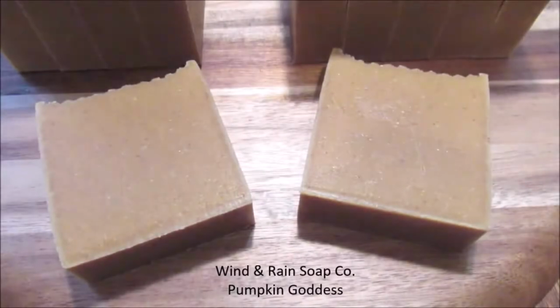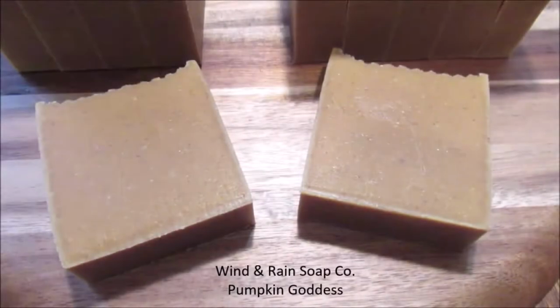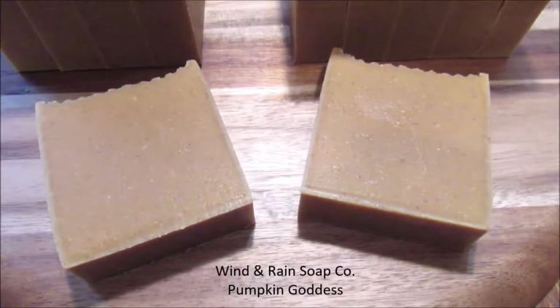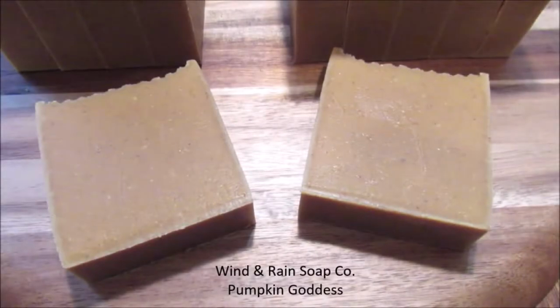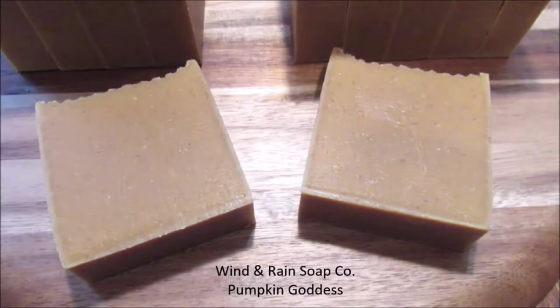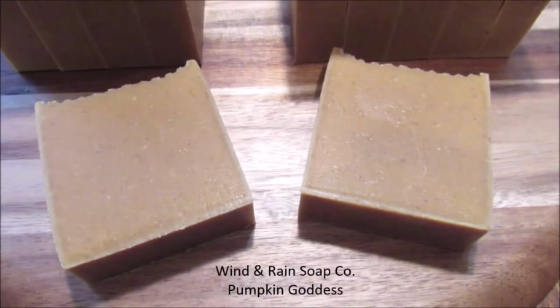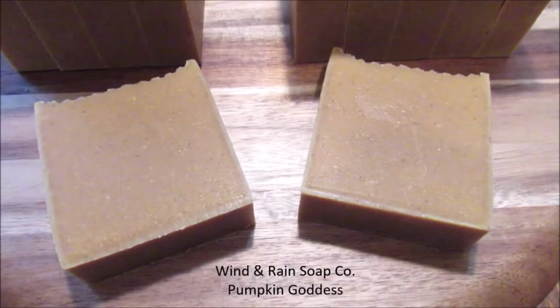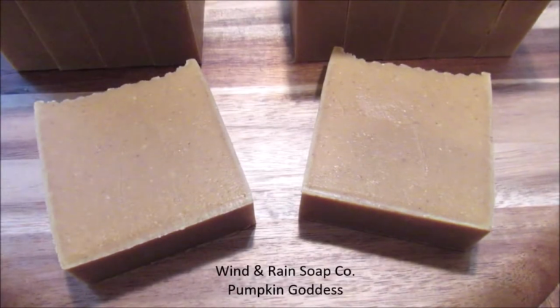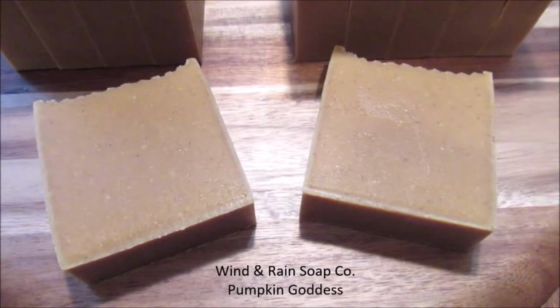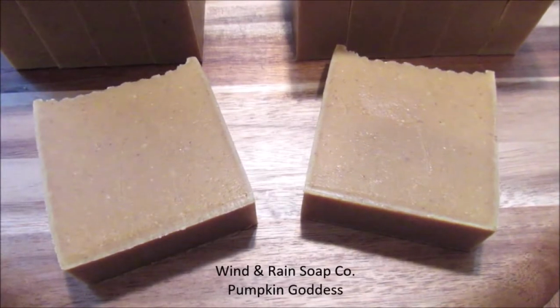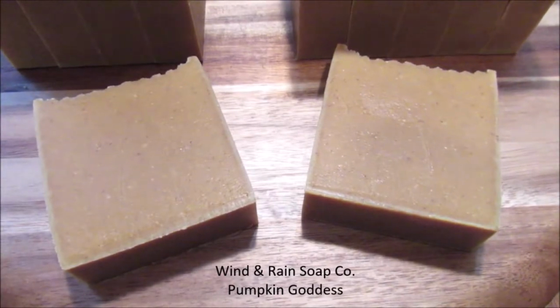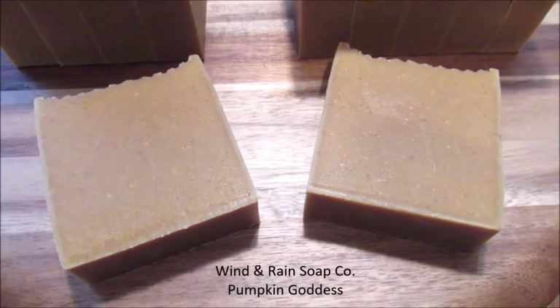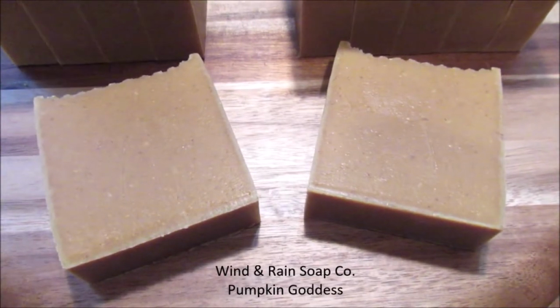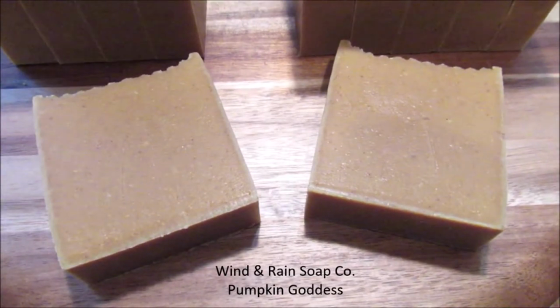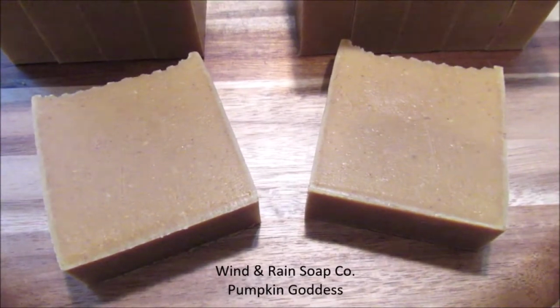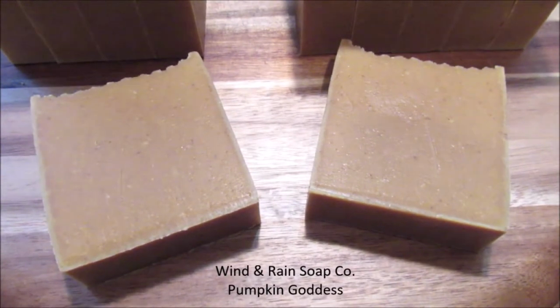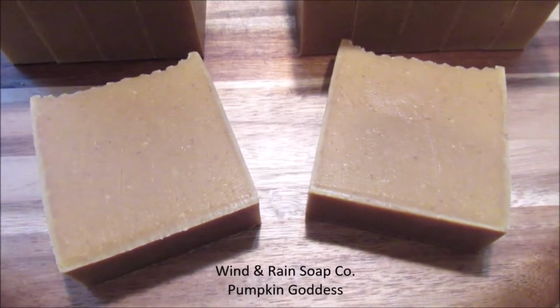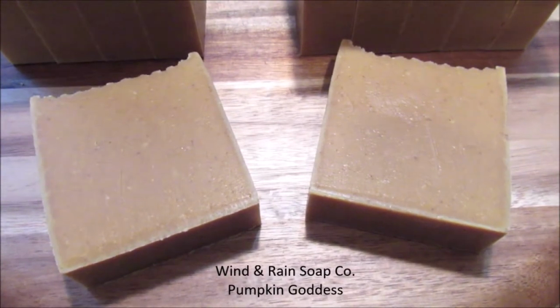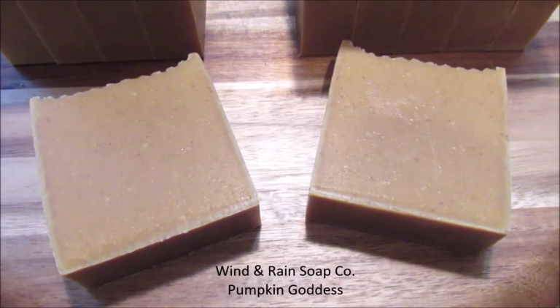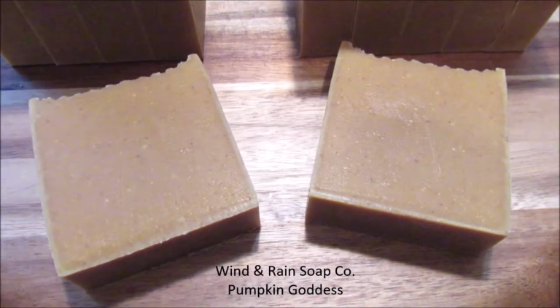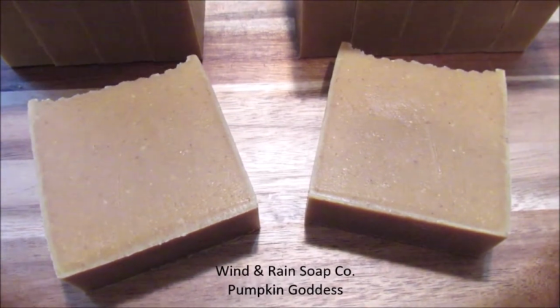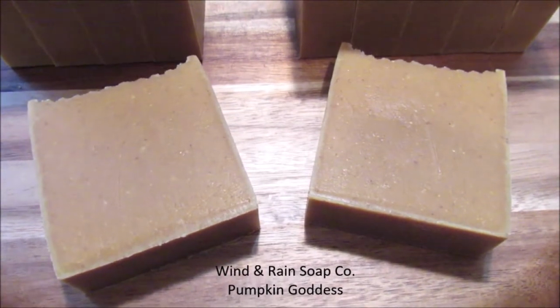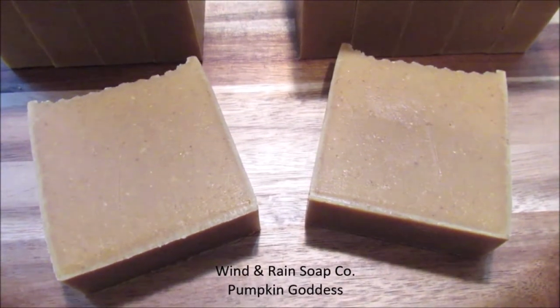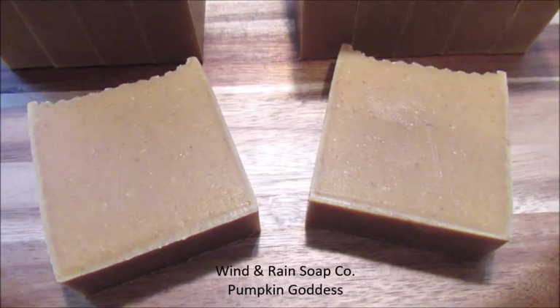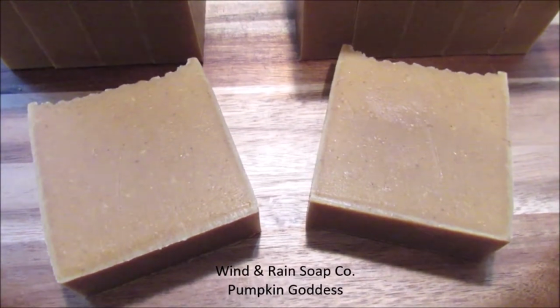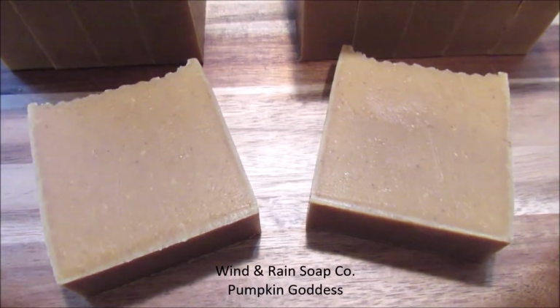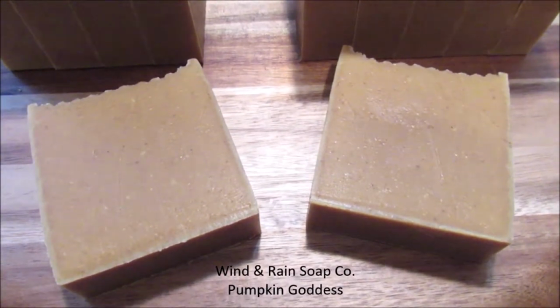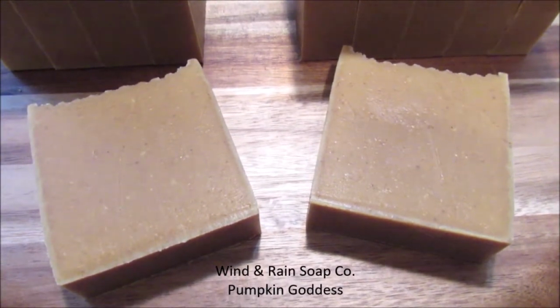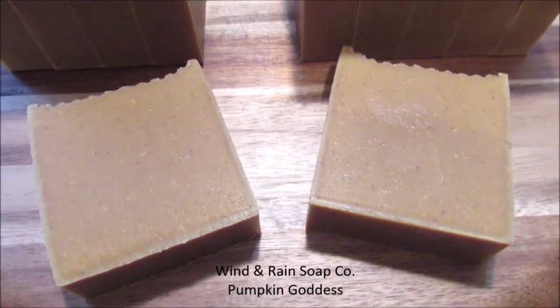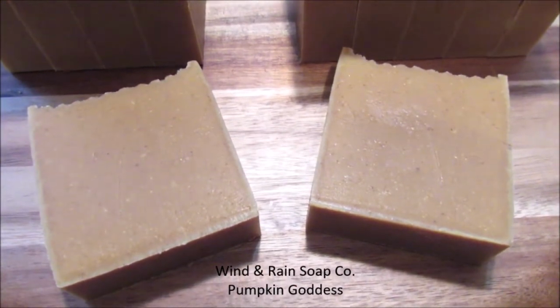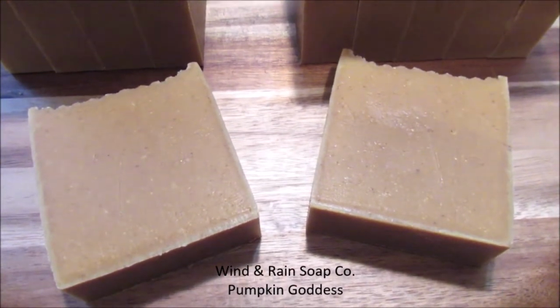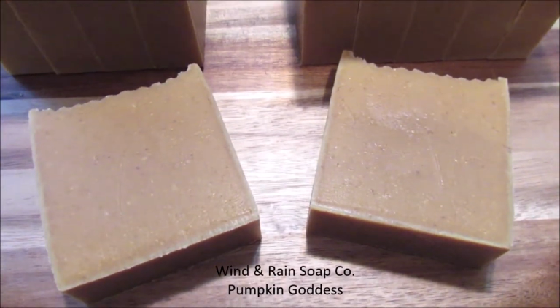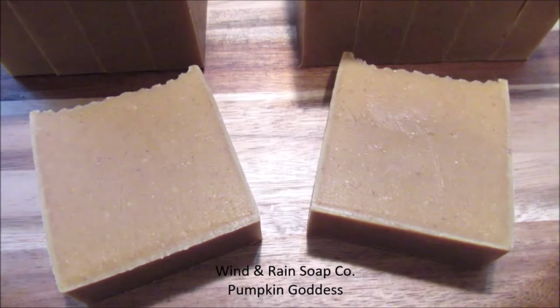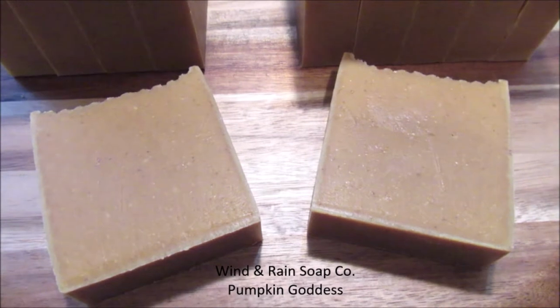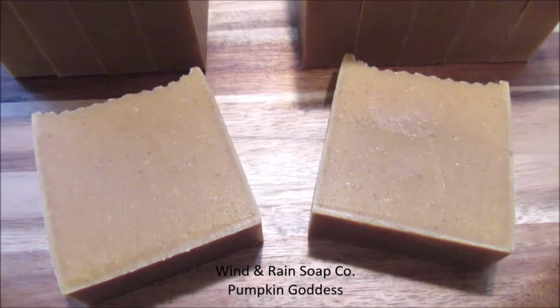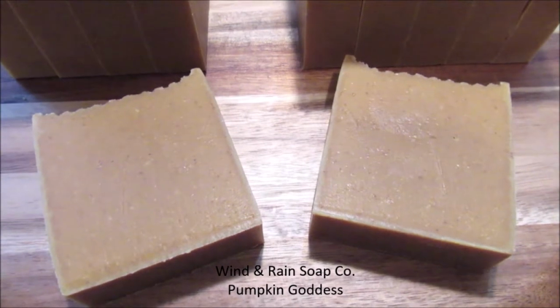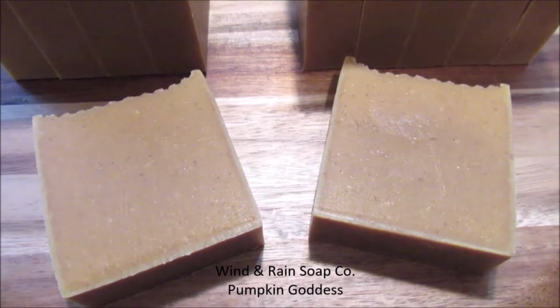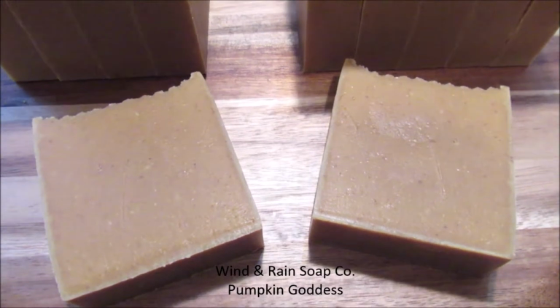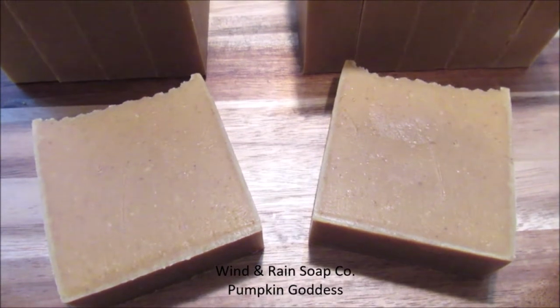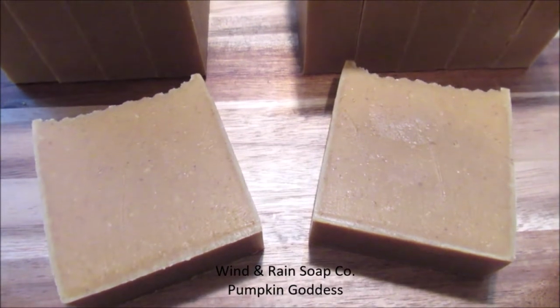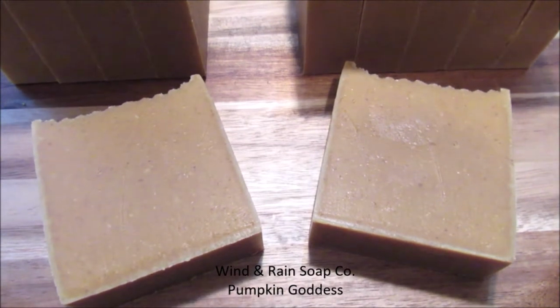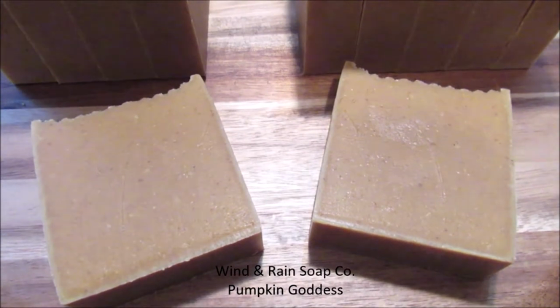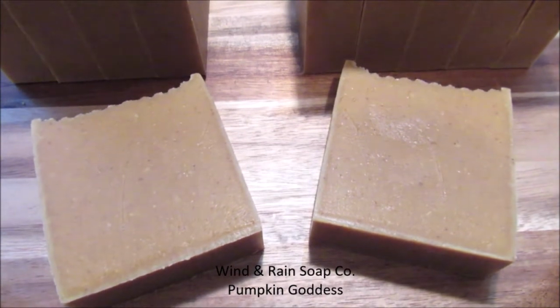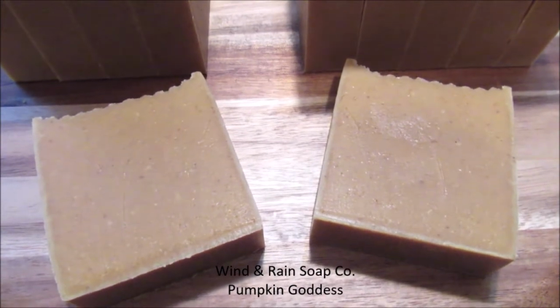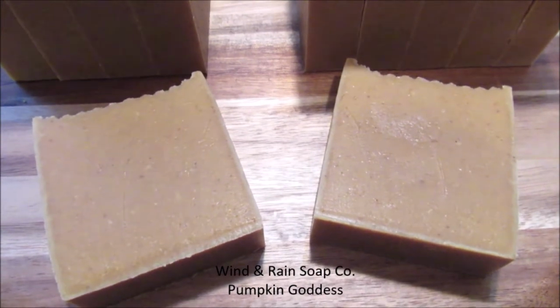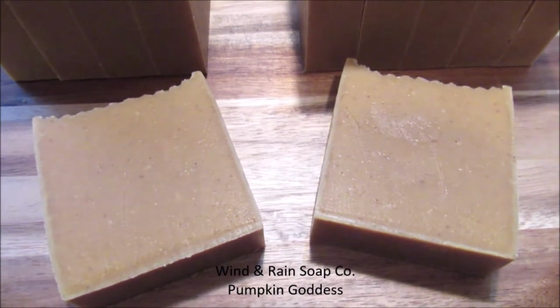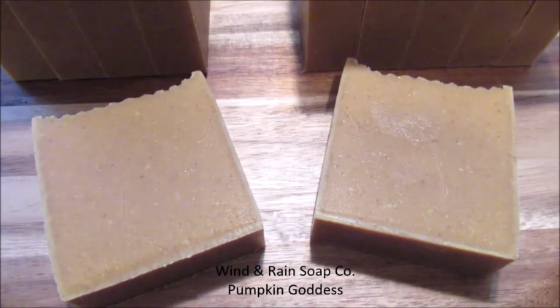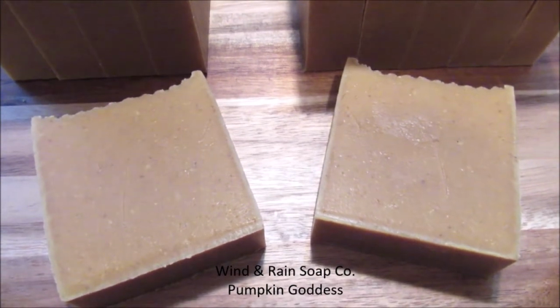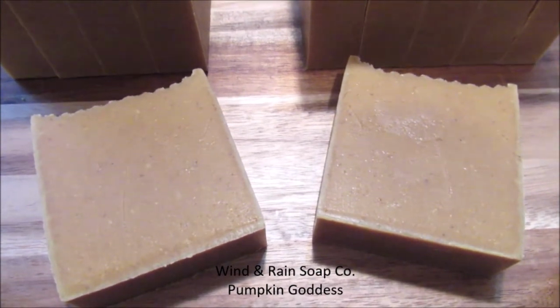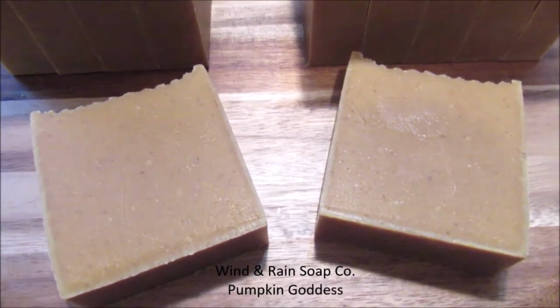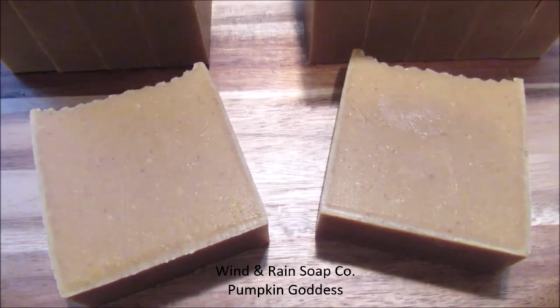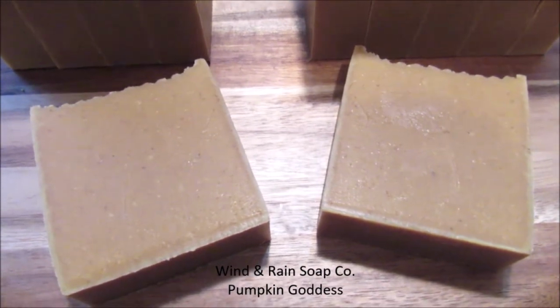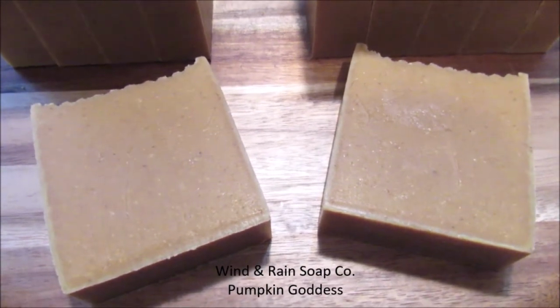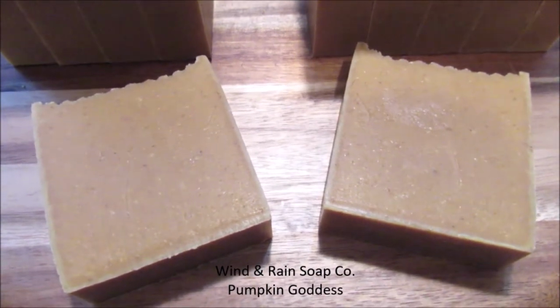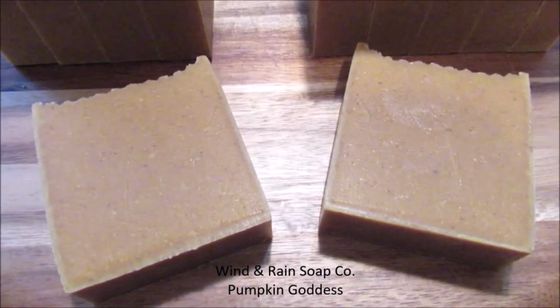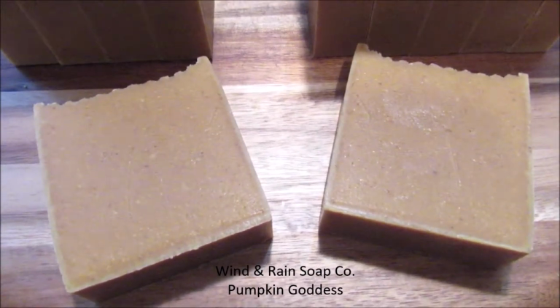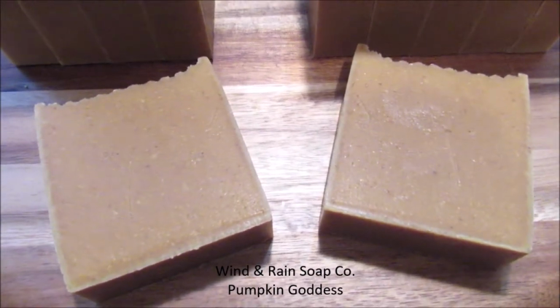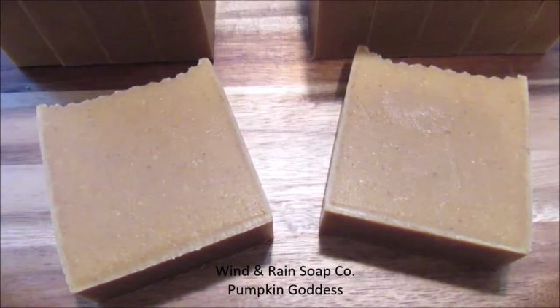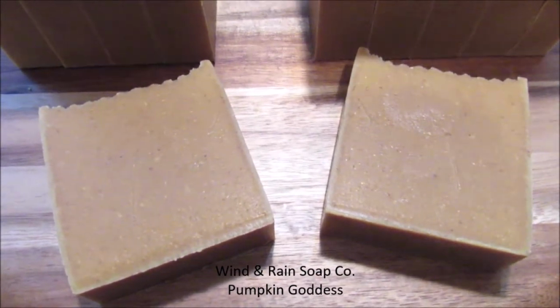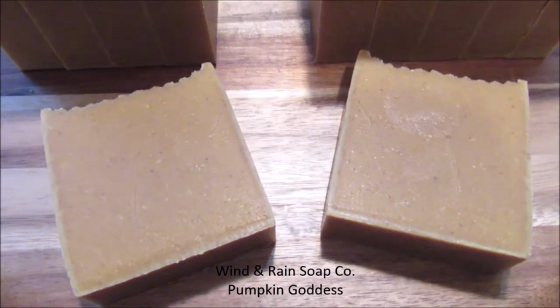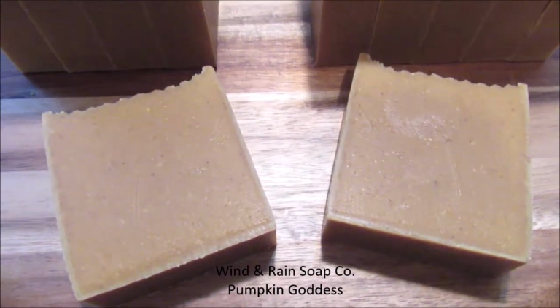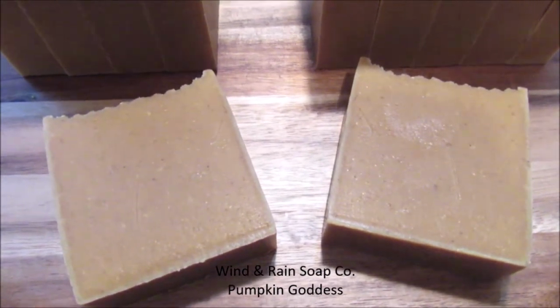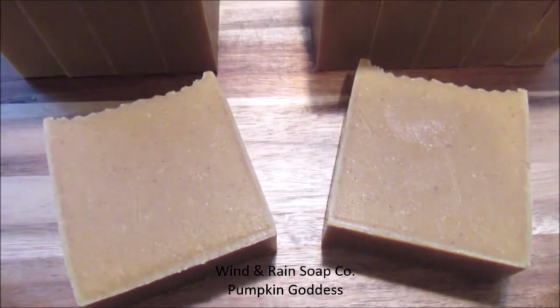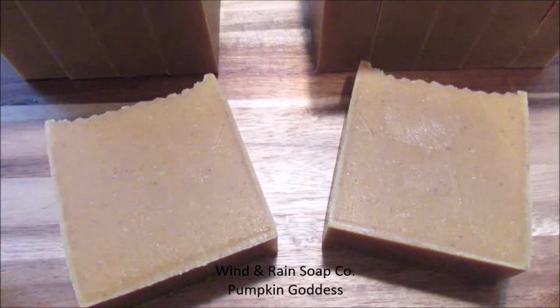Hello everyone and welcome back! Today I'm going to walk you through how we make our pumpkin goddess soaps just in time for fall.